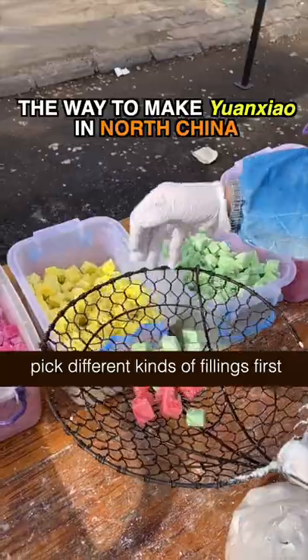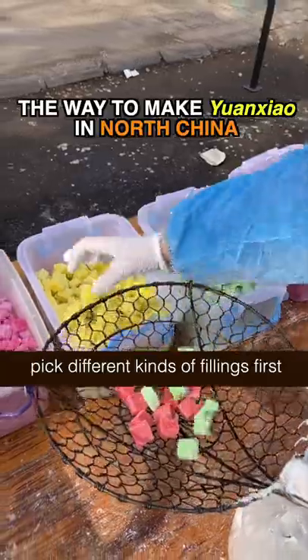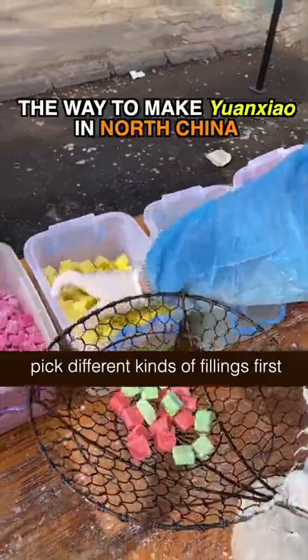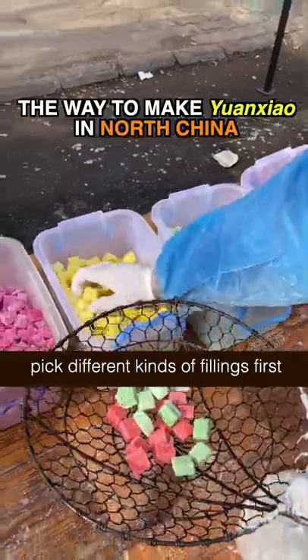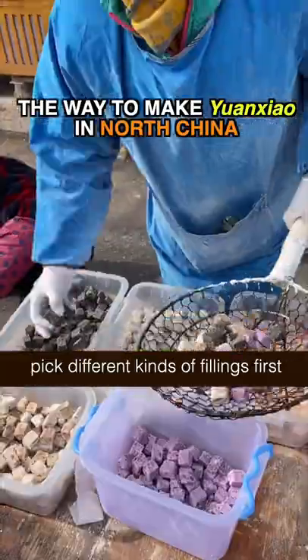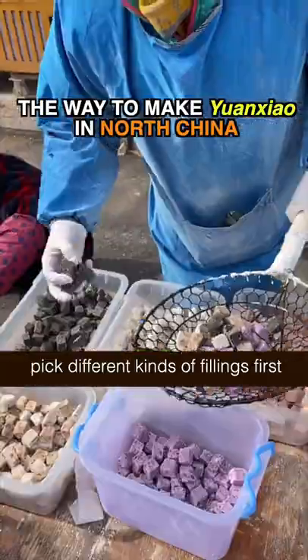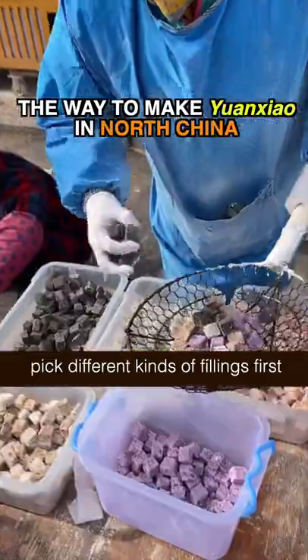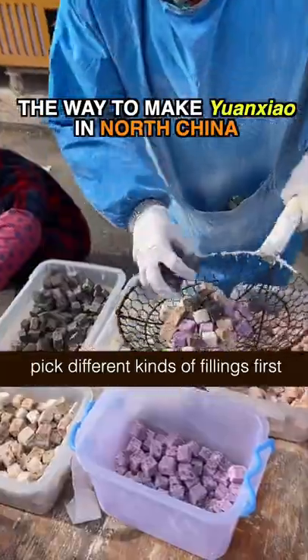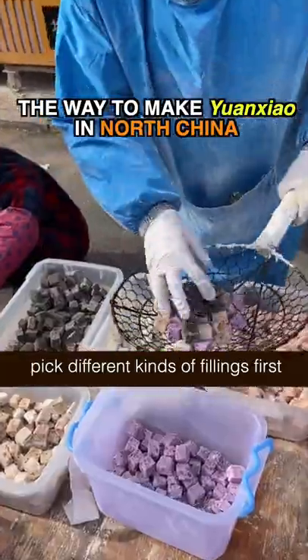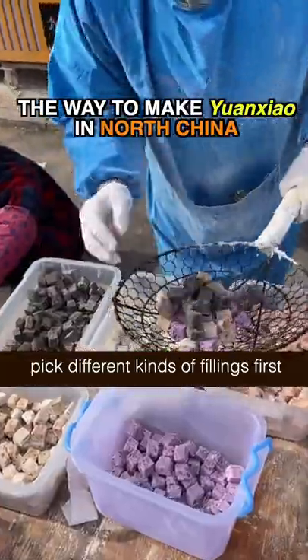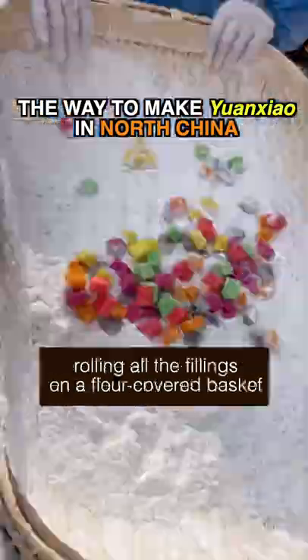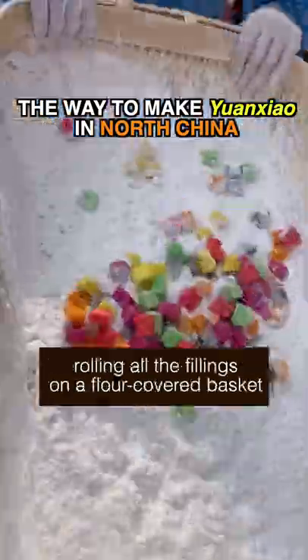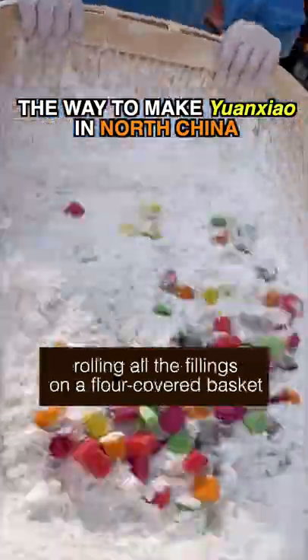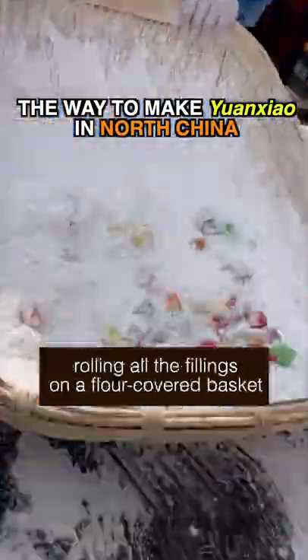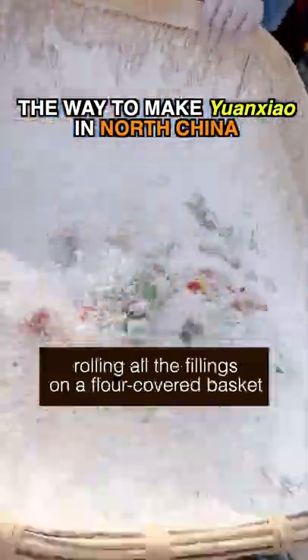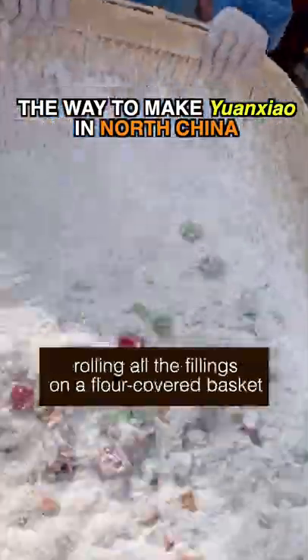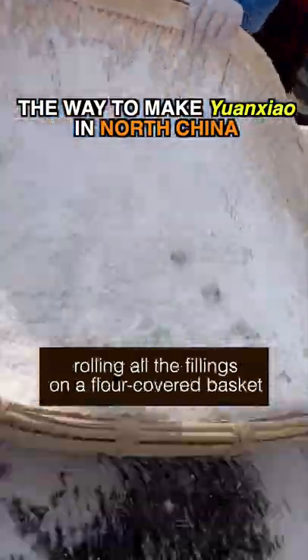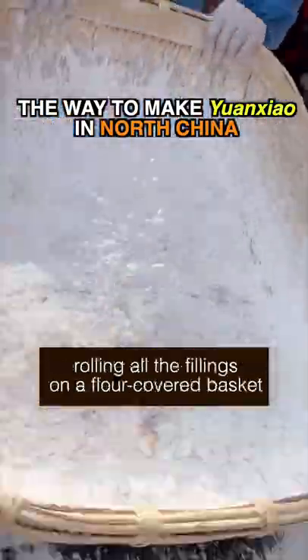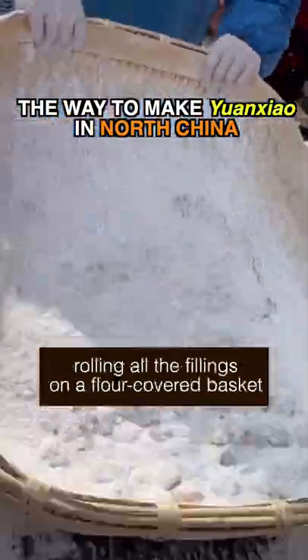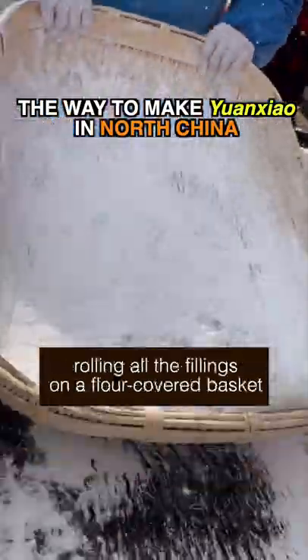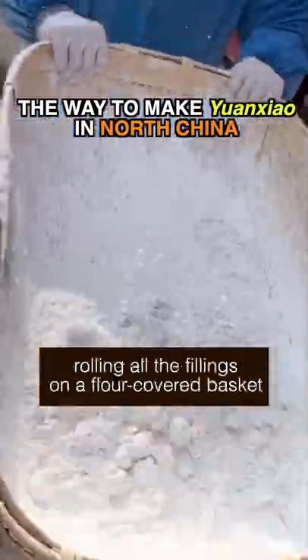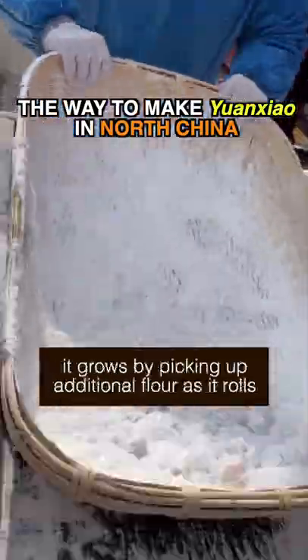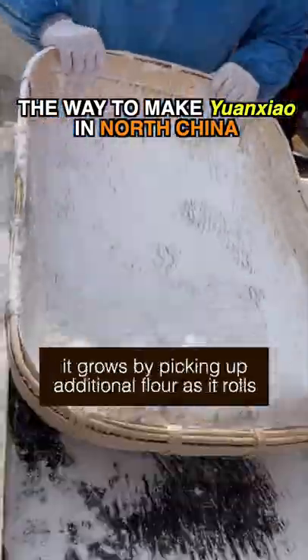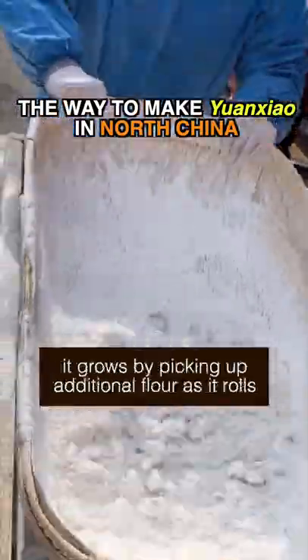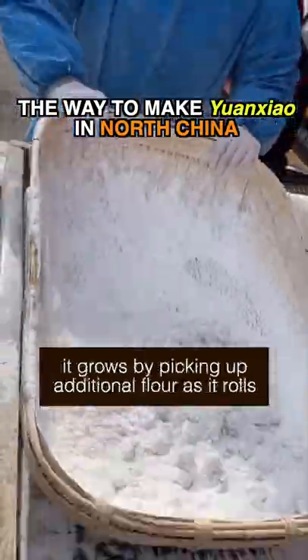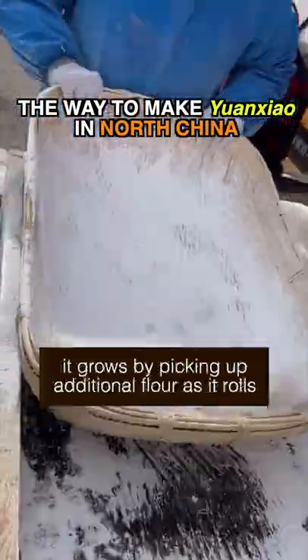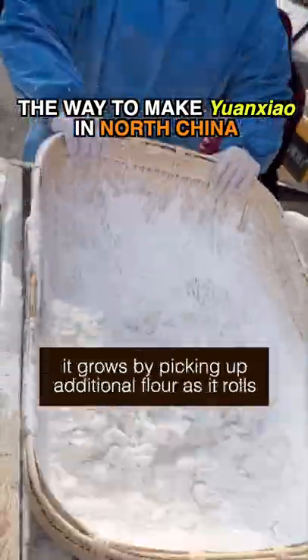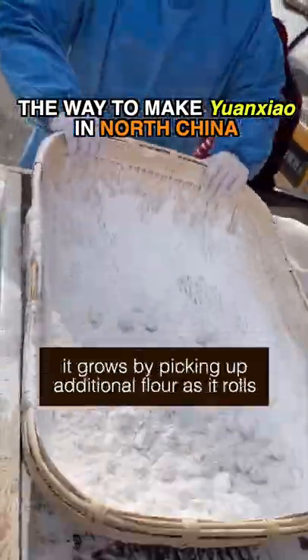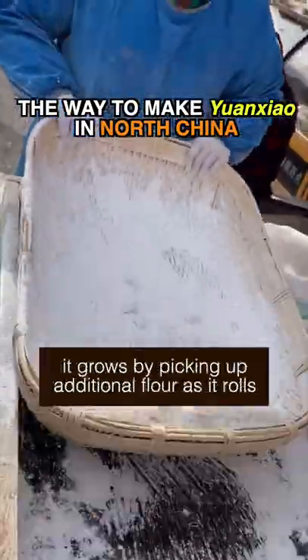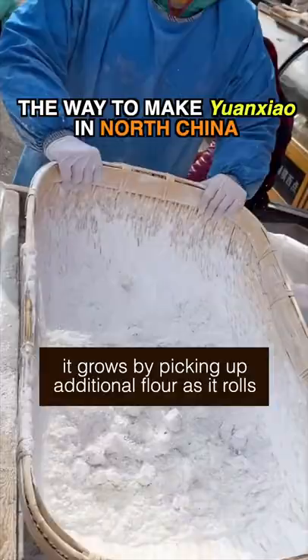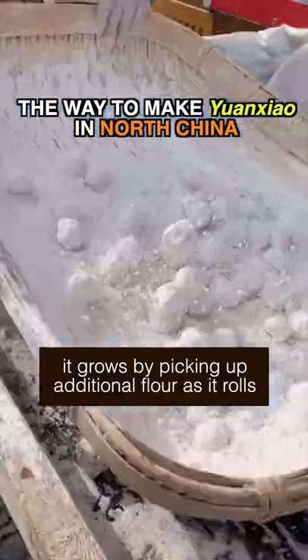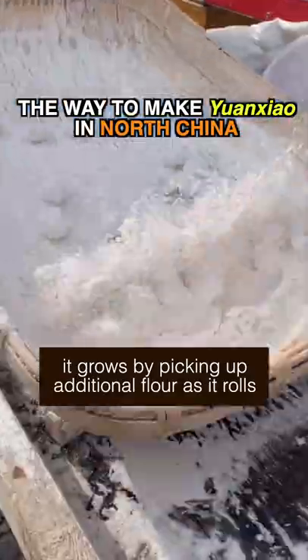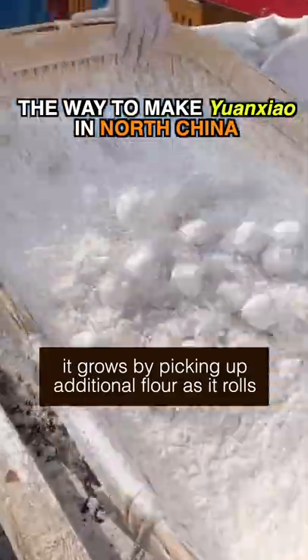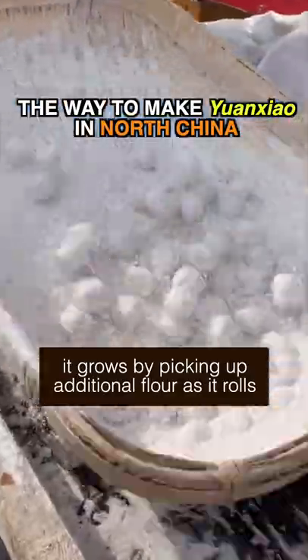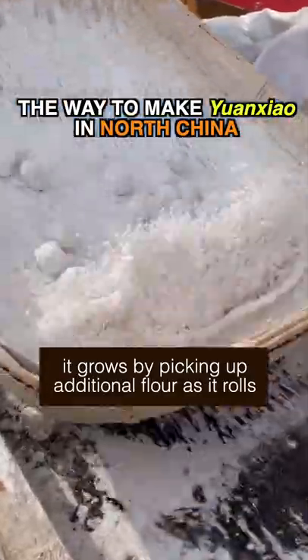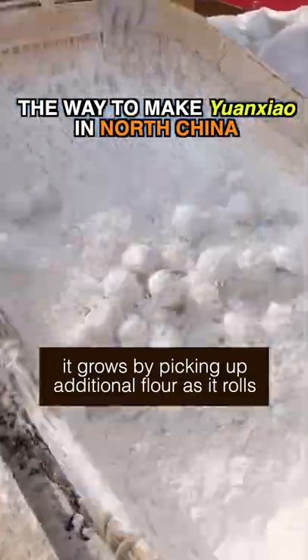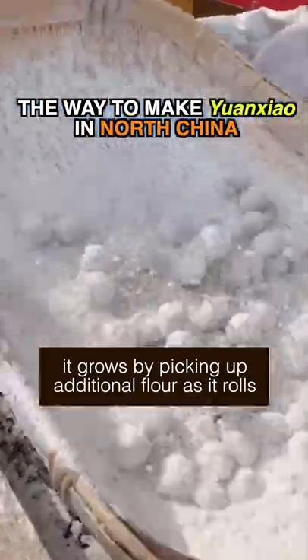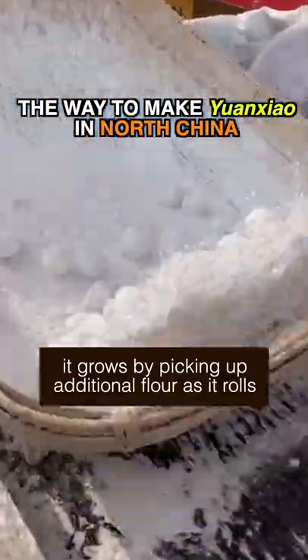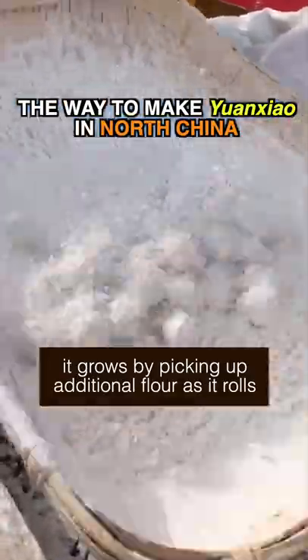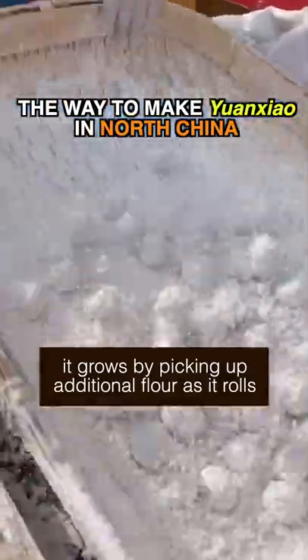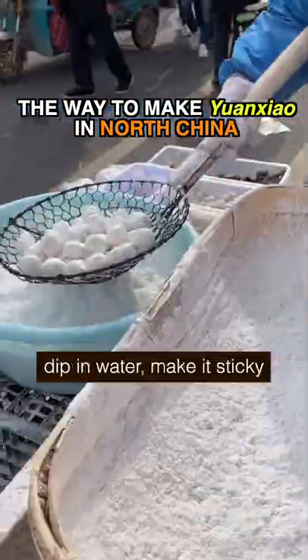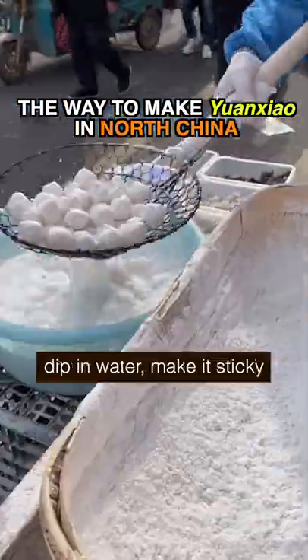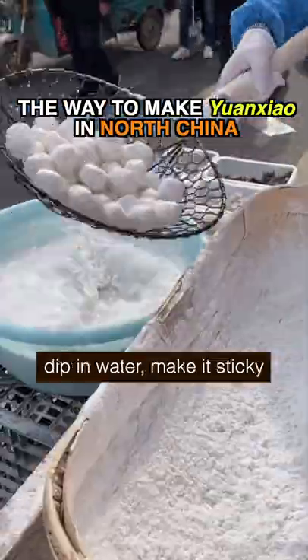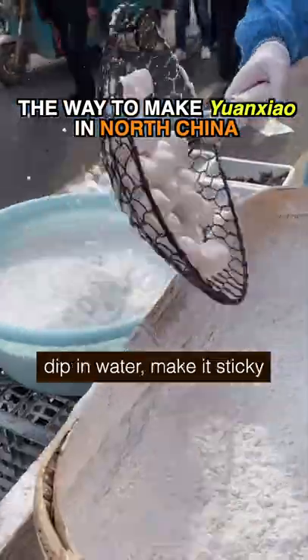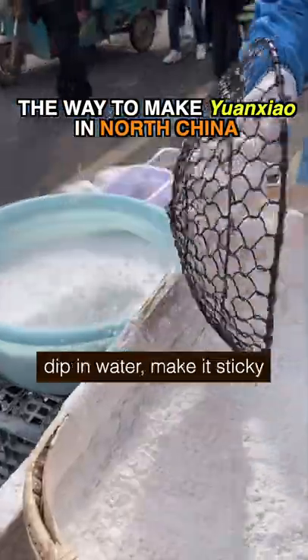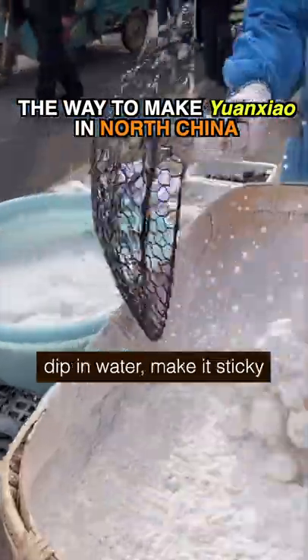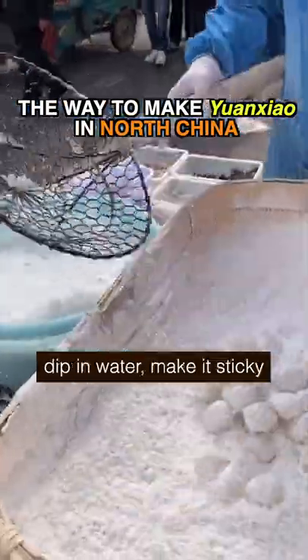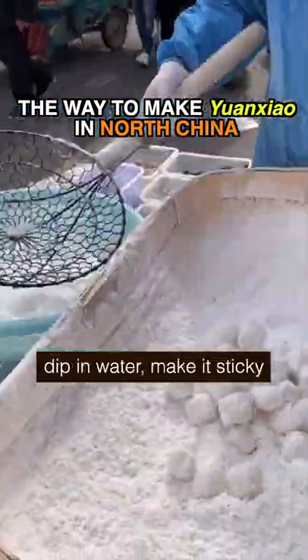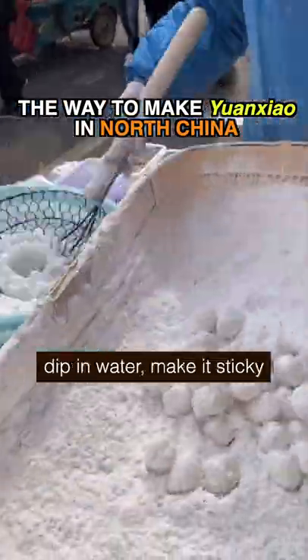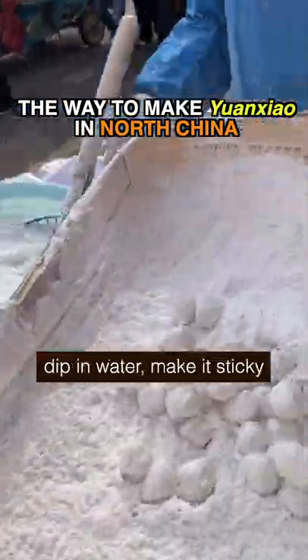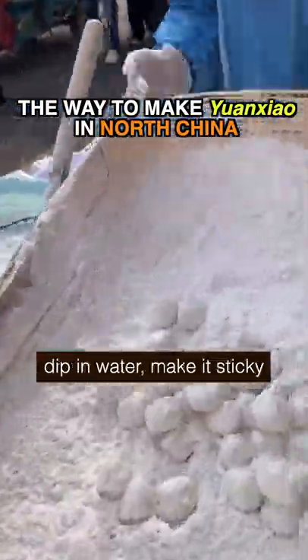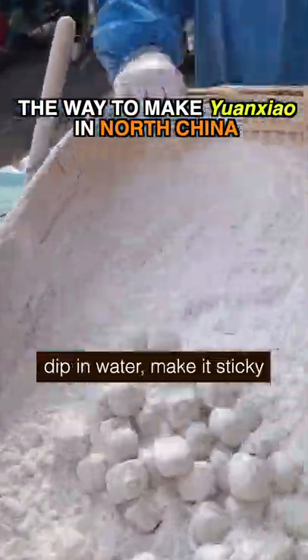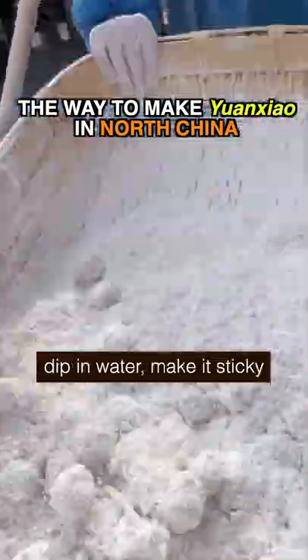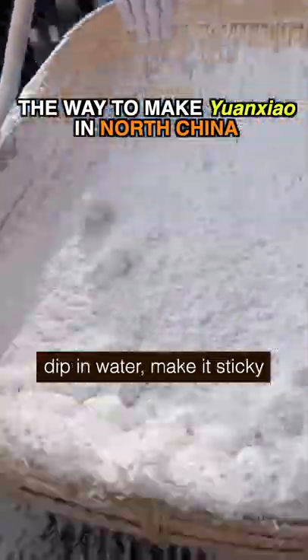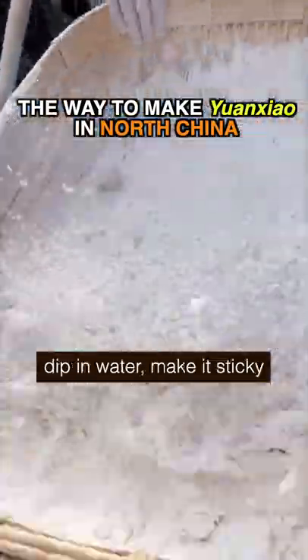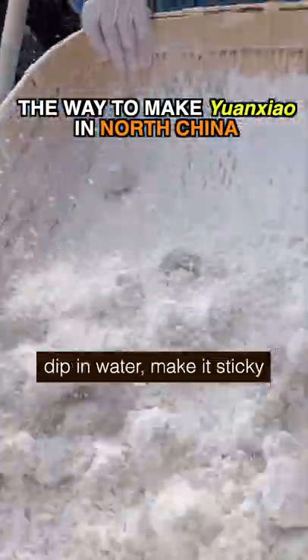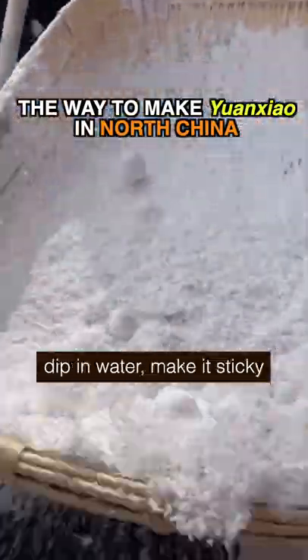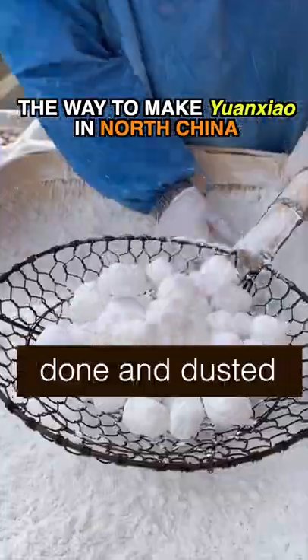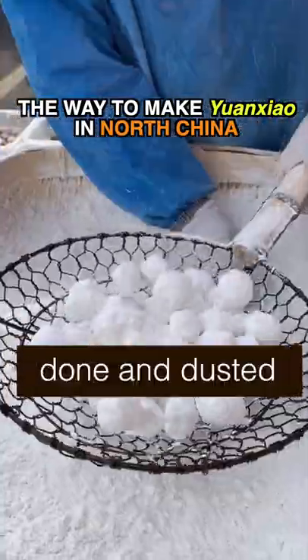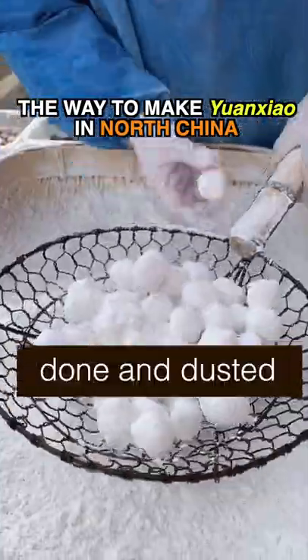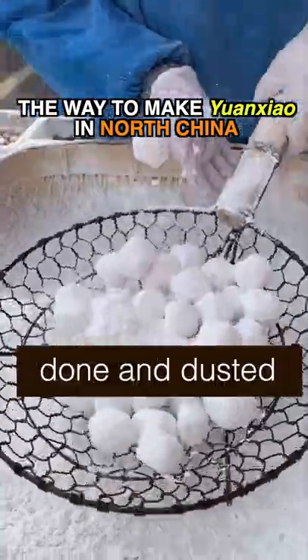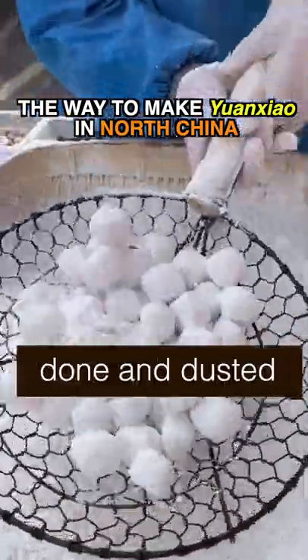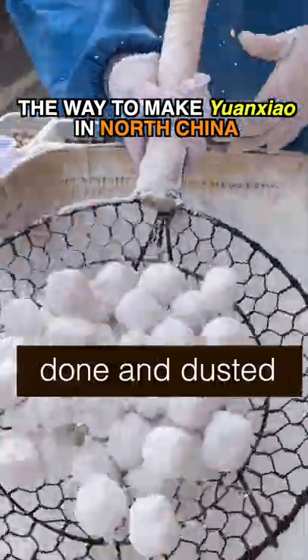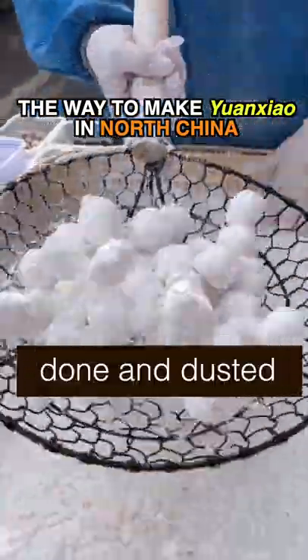For the northern way, pick the fillings first, then roll all the fillings in flour. It grows by picking up additional flour. Dip in water to make it sticky, and repeat until done.